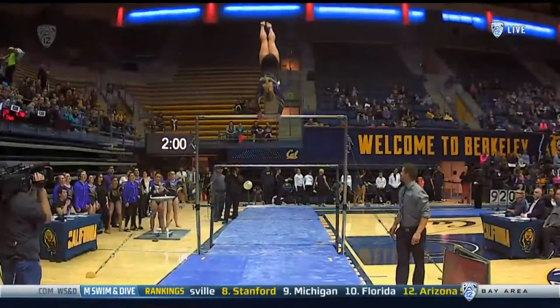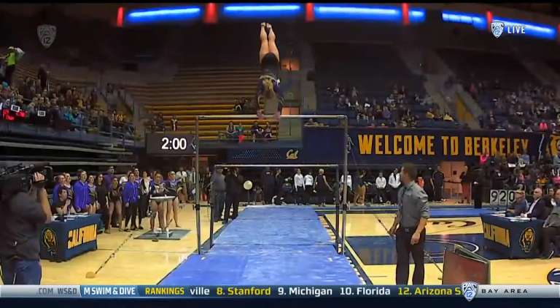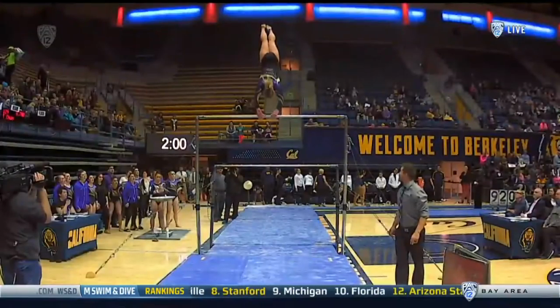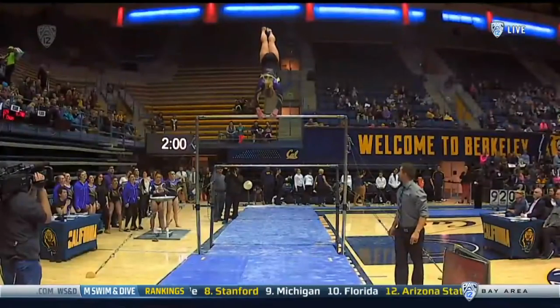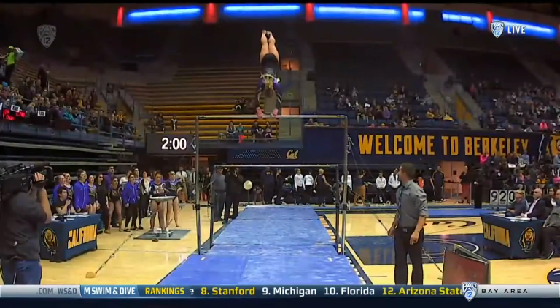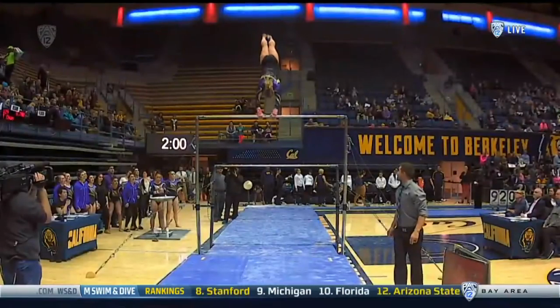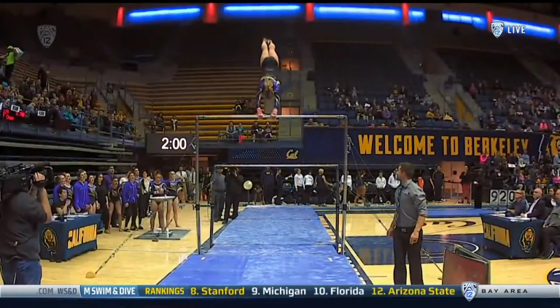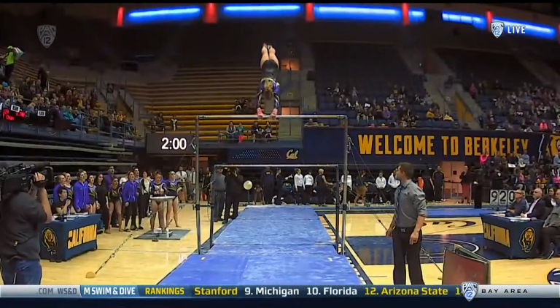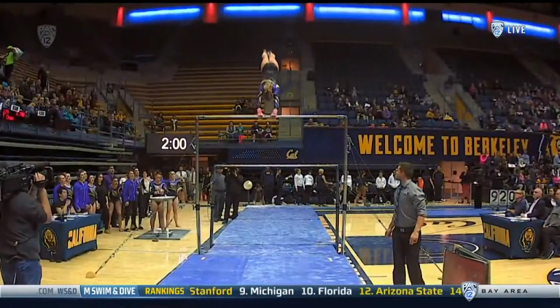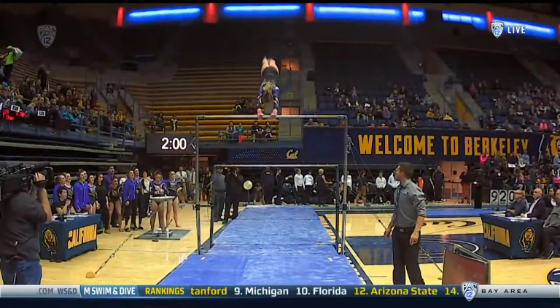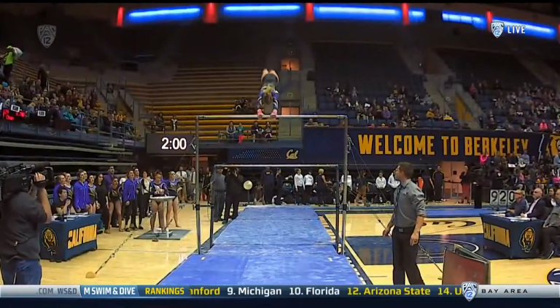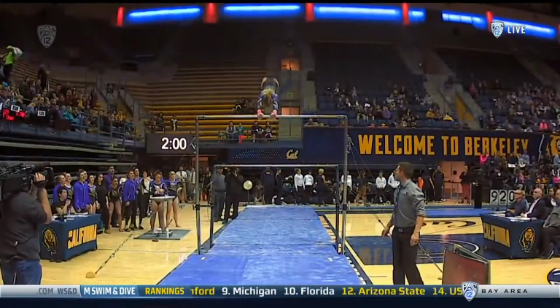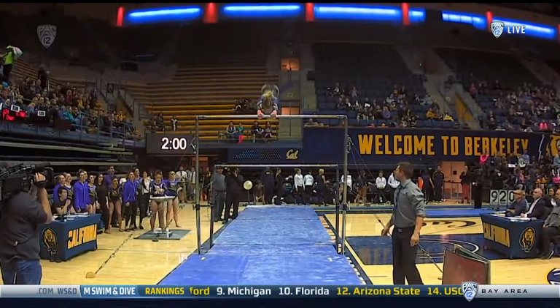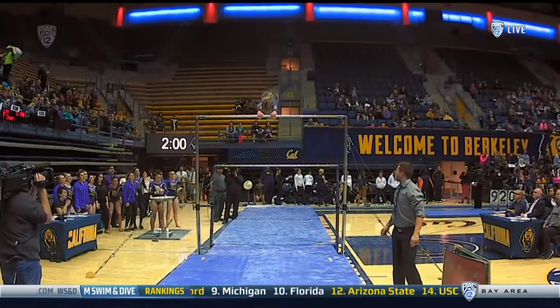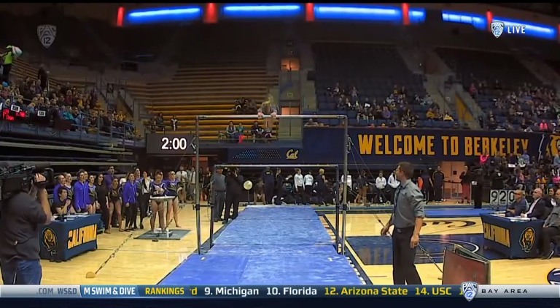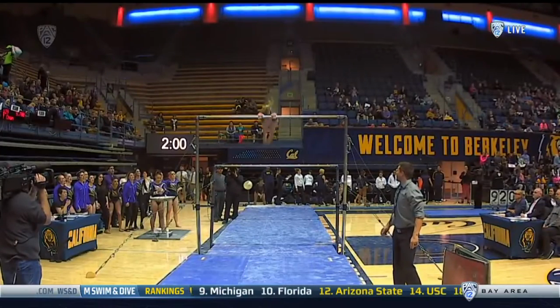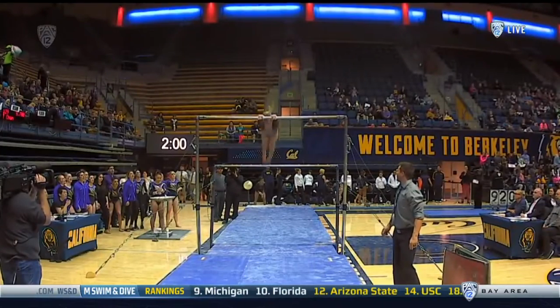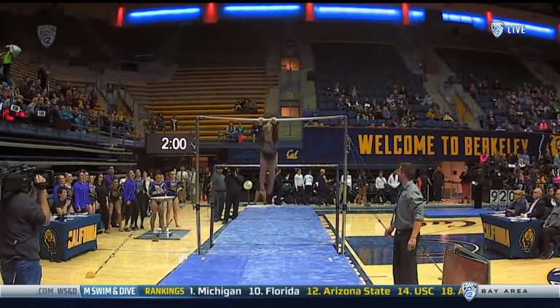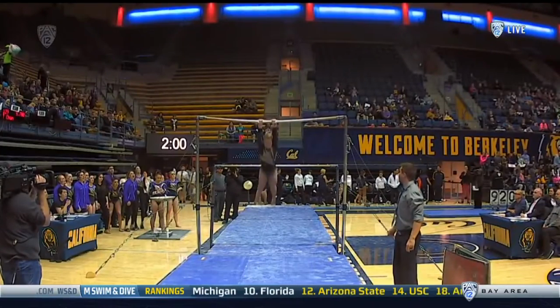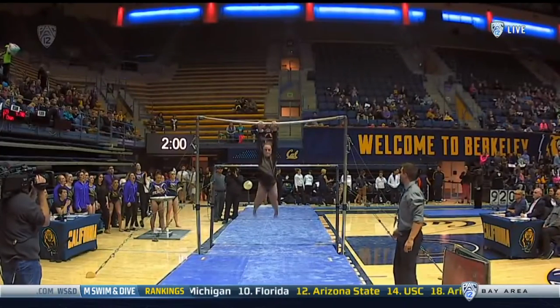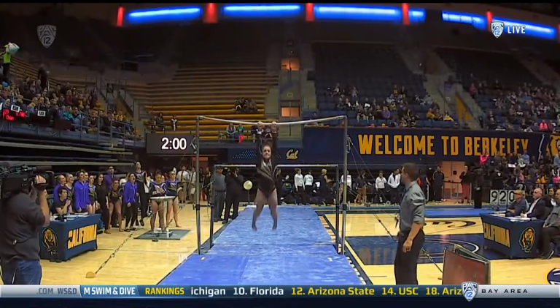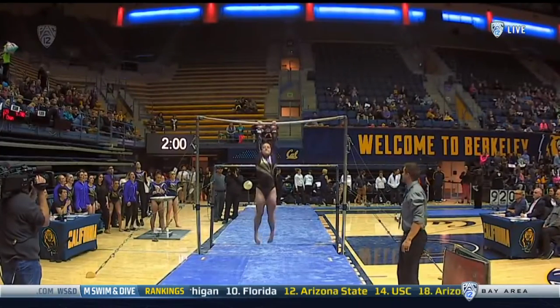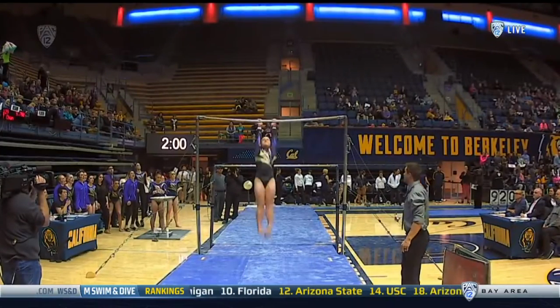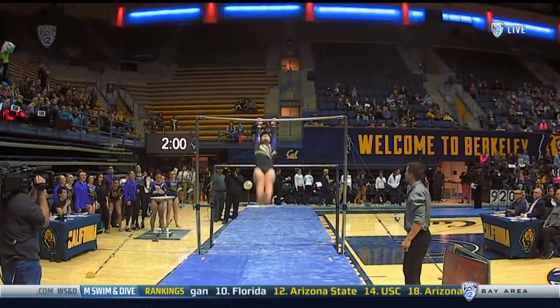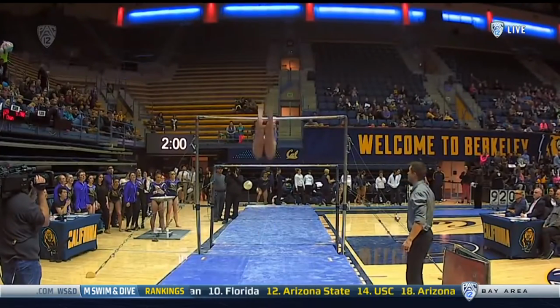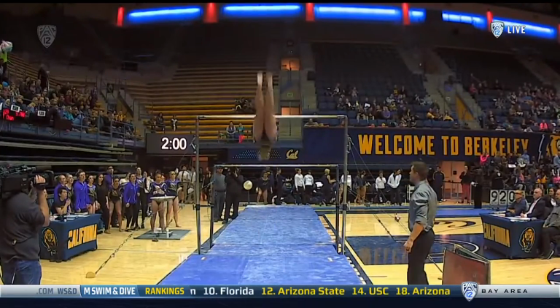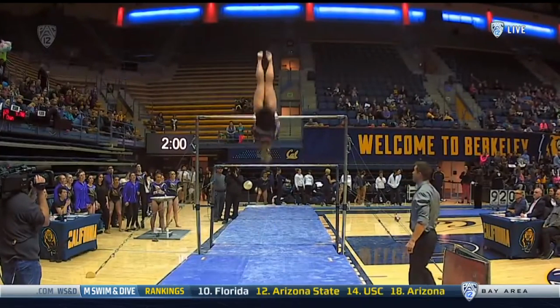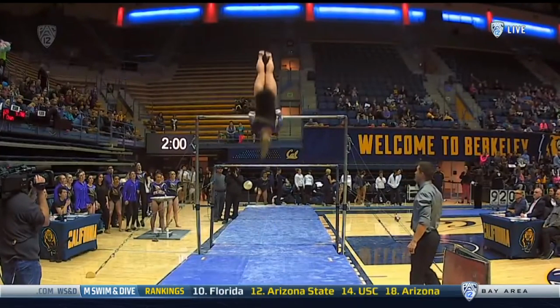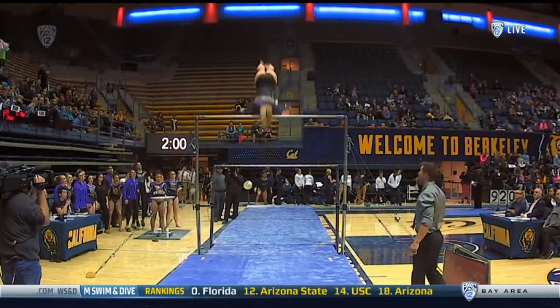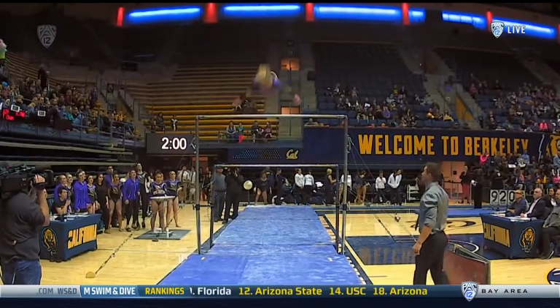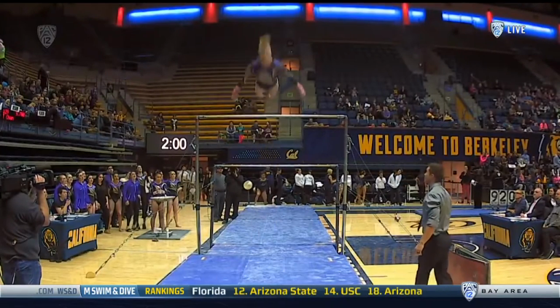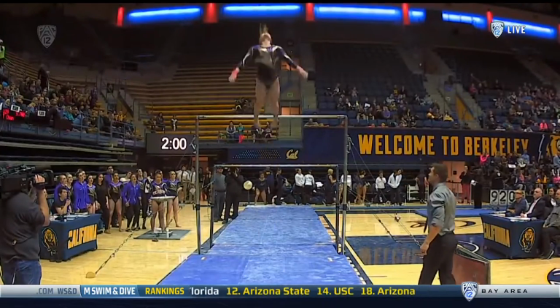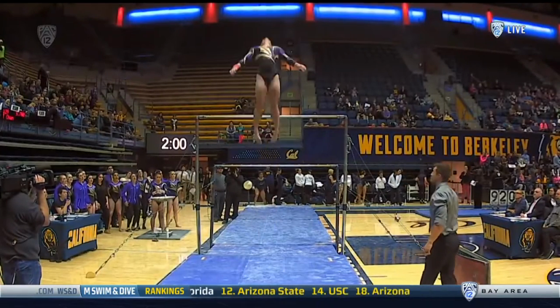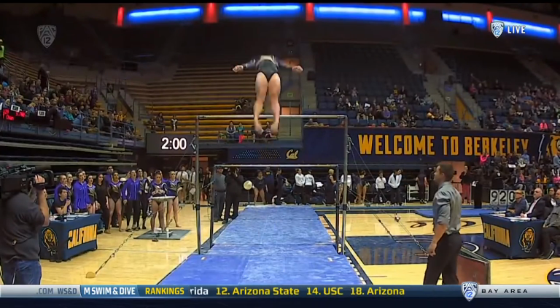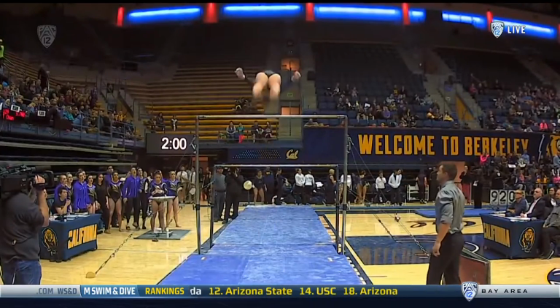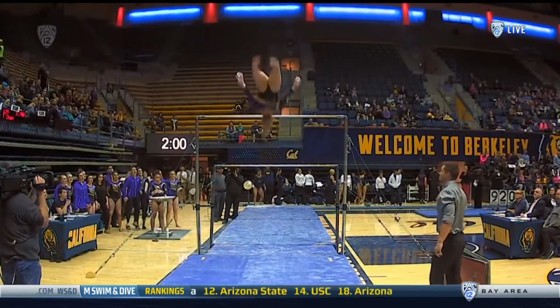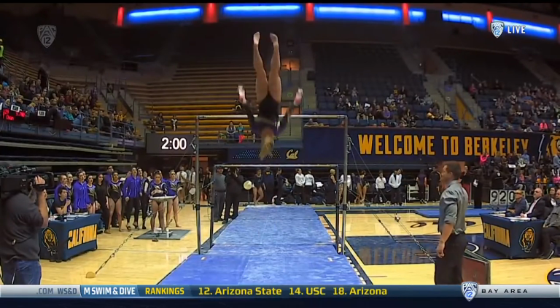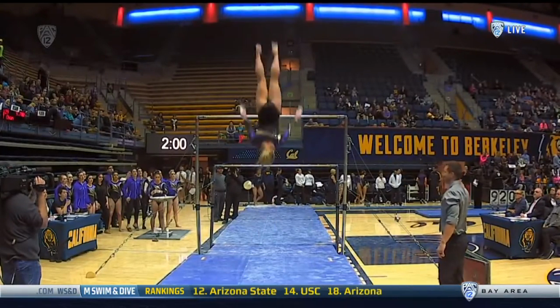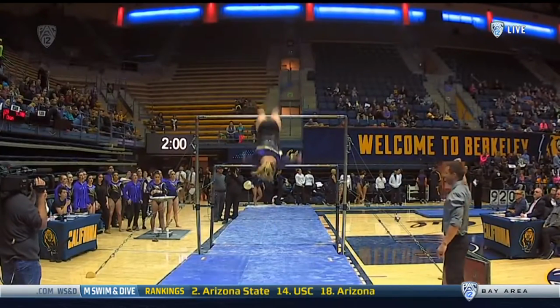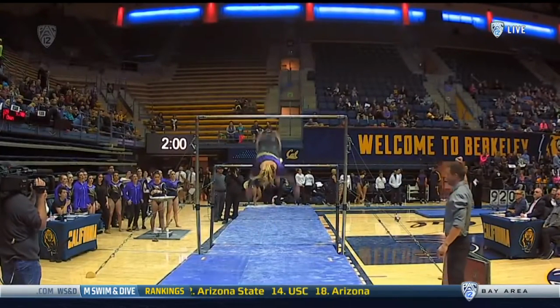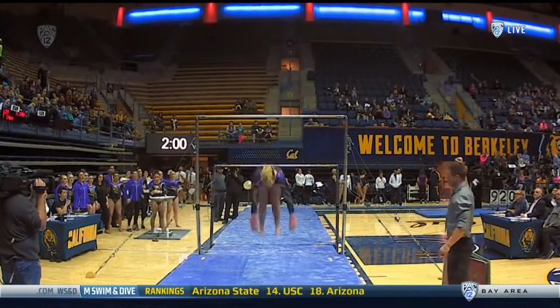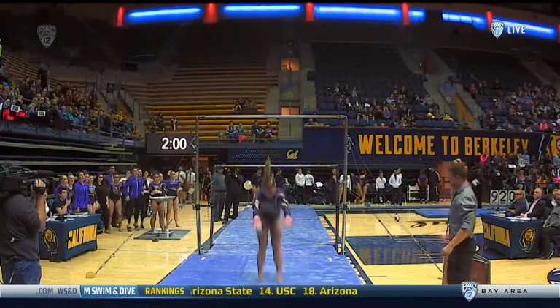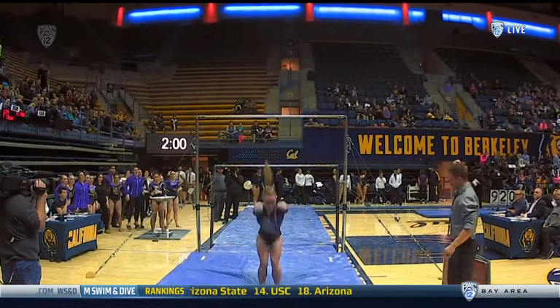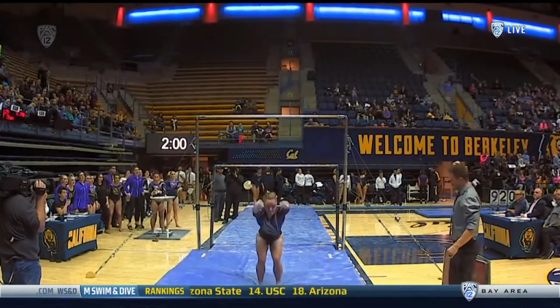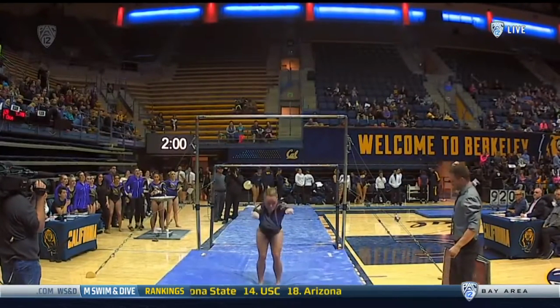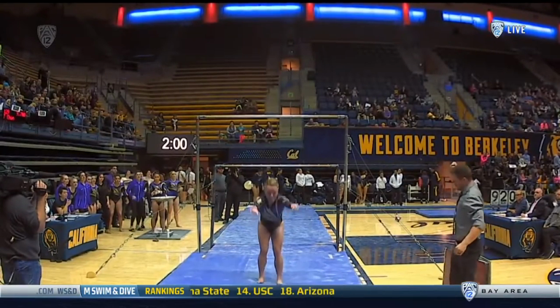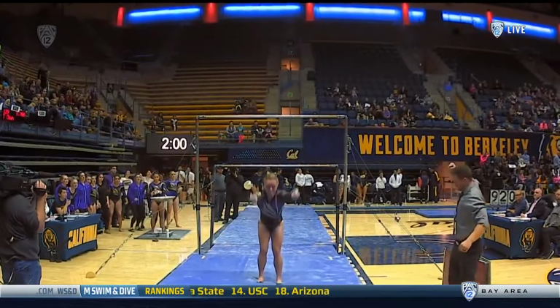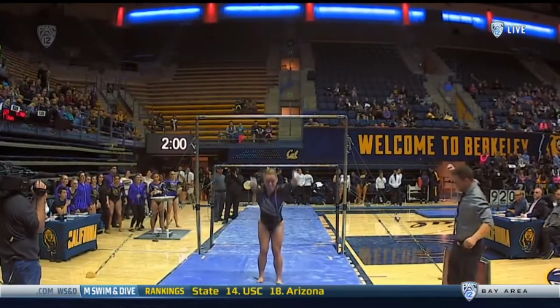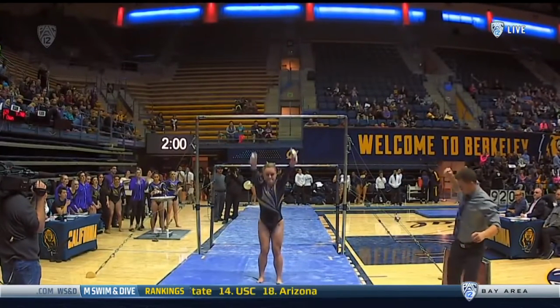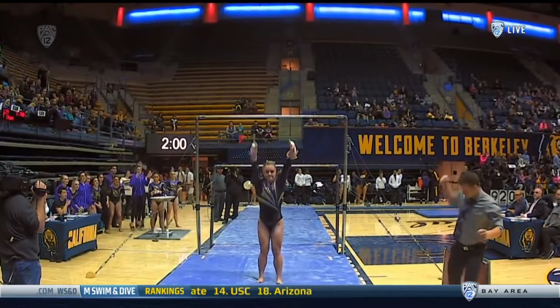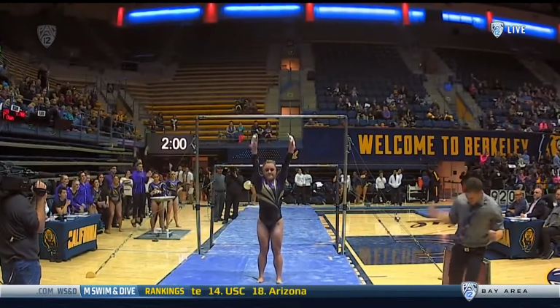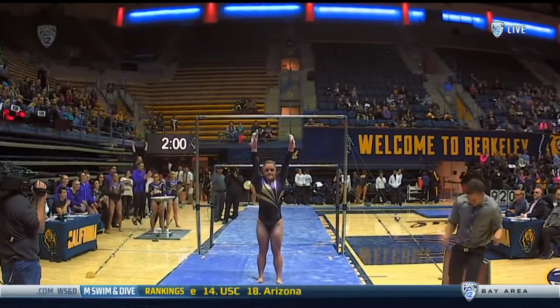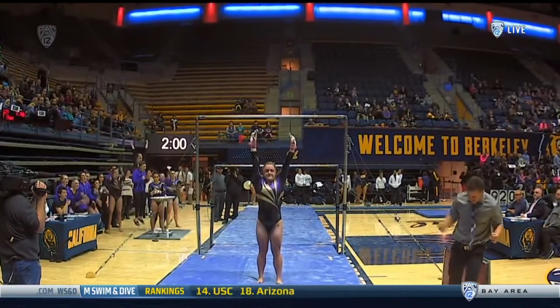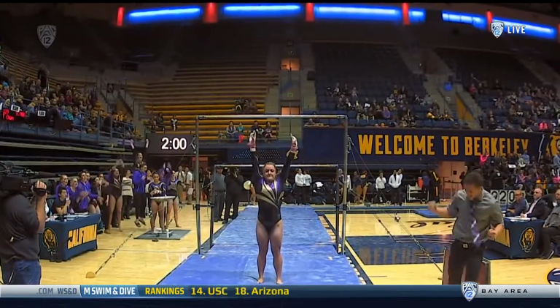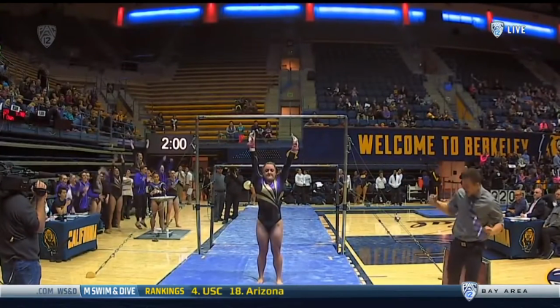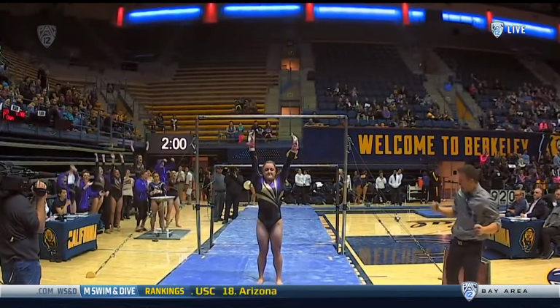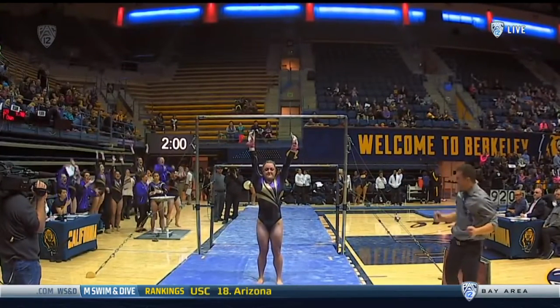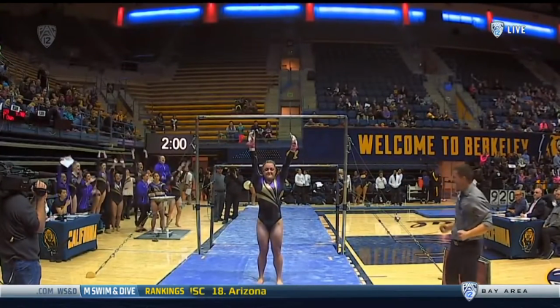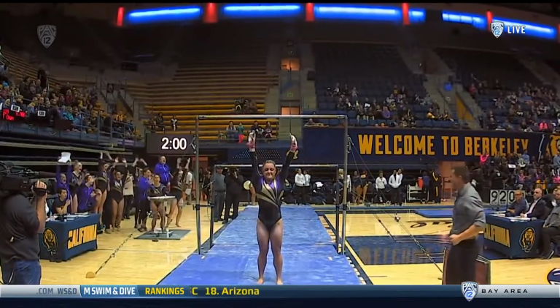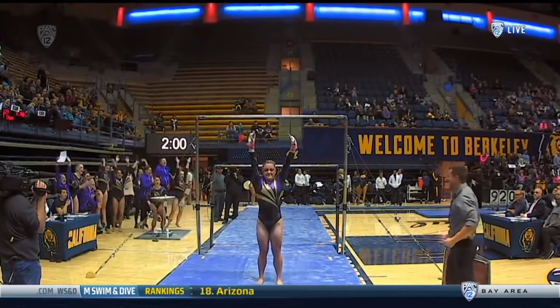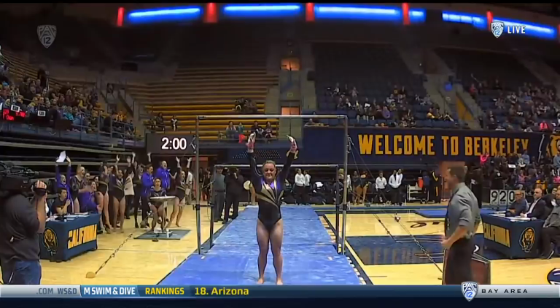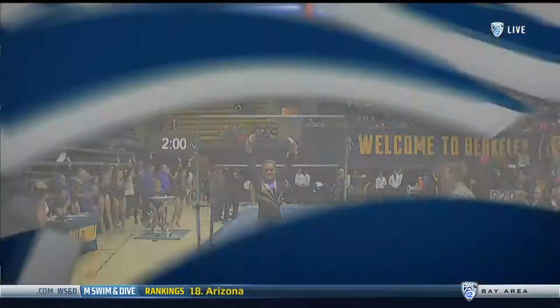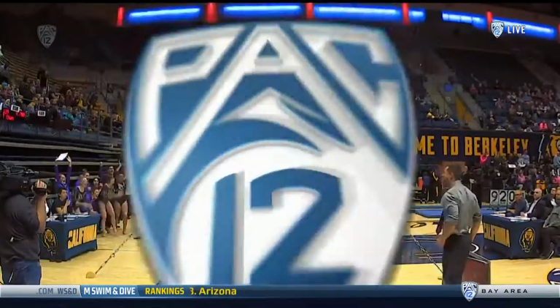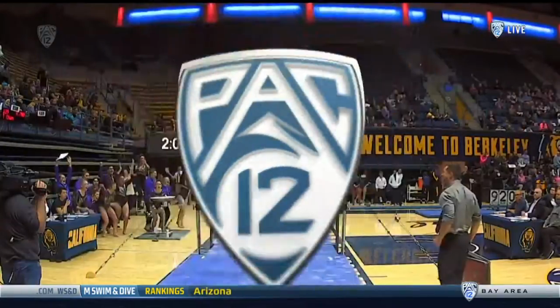Handstands and then tons of power. Double layout. Both flips at the height of the bar. That gave her plenty of time to open.